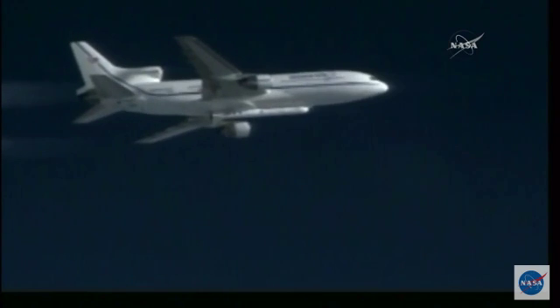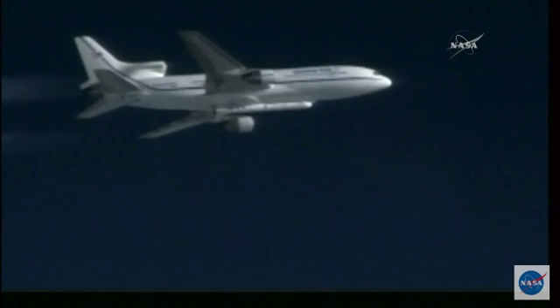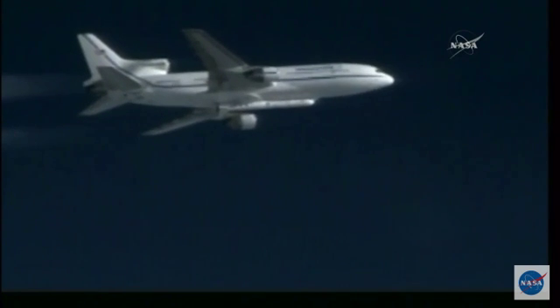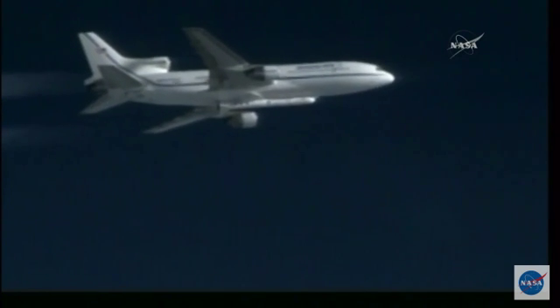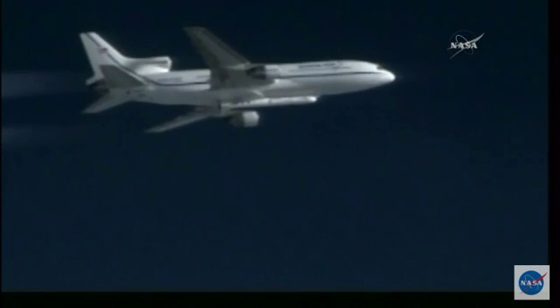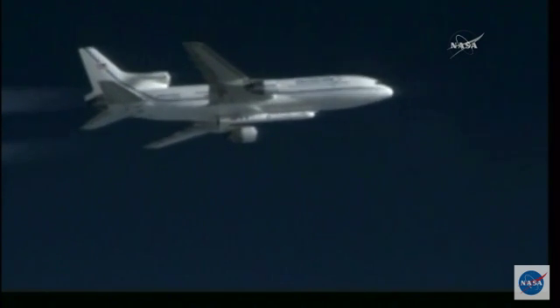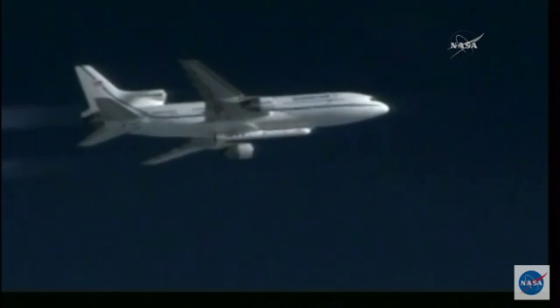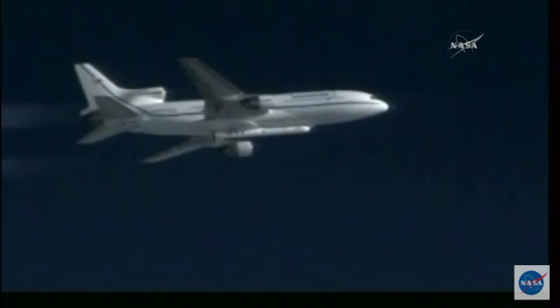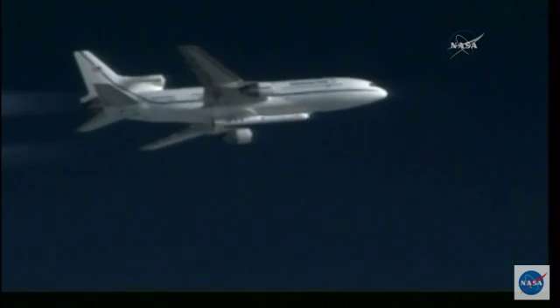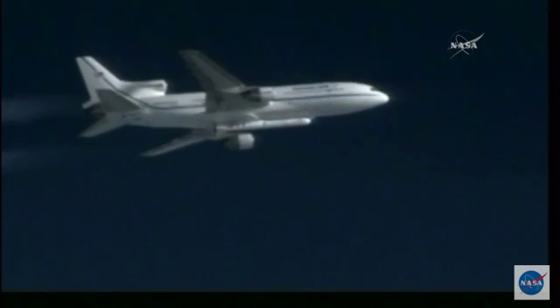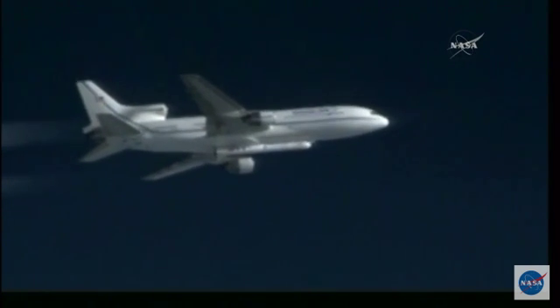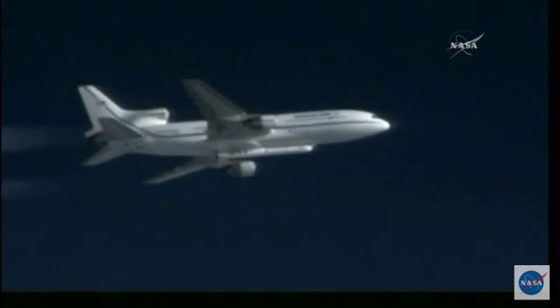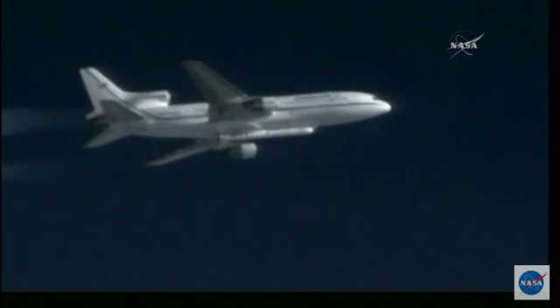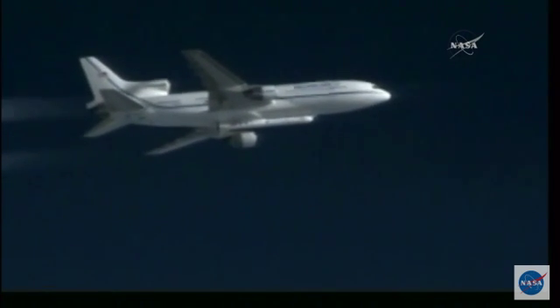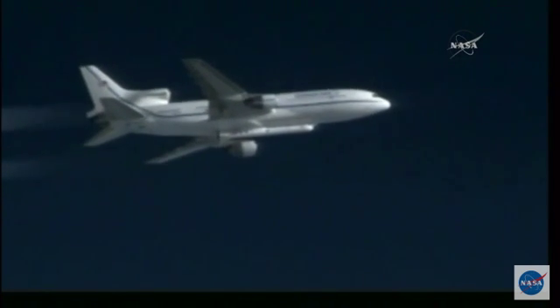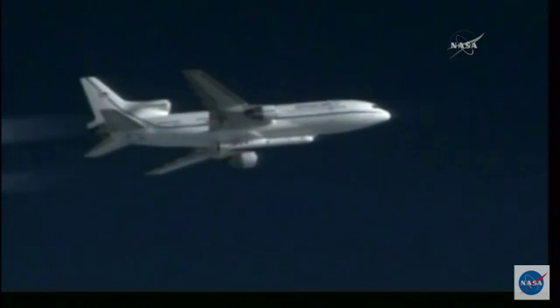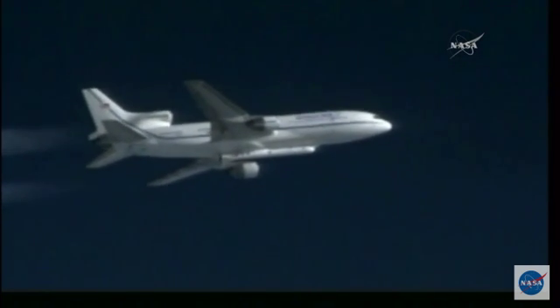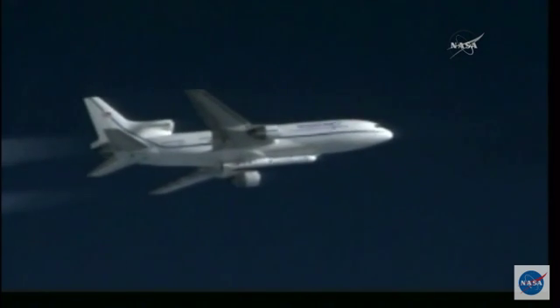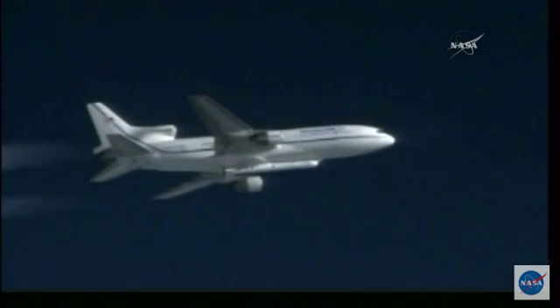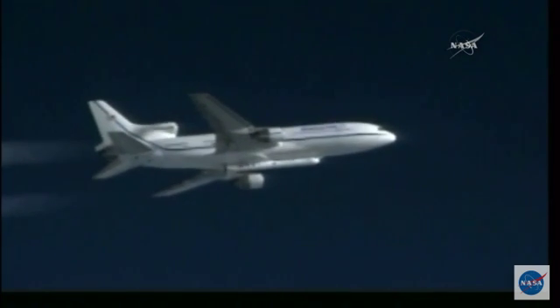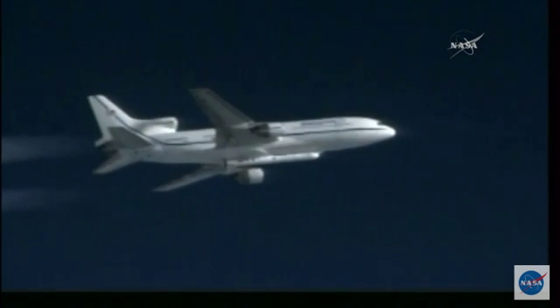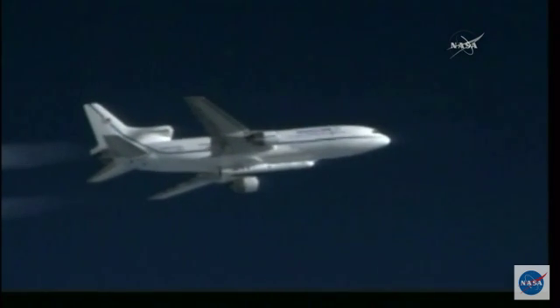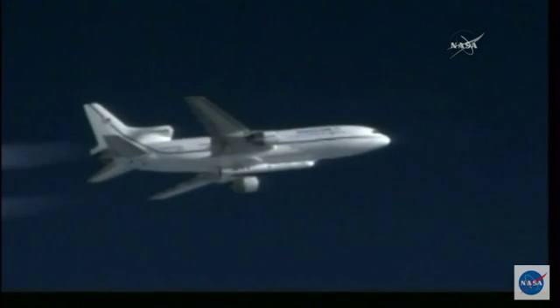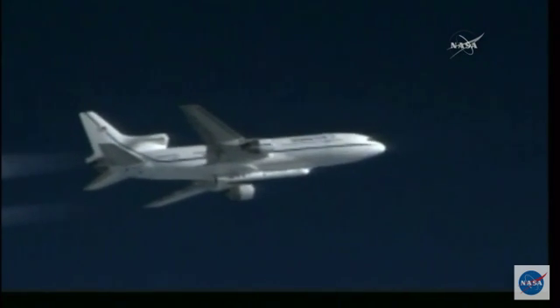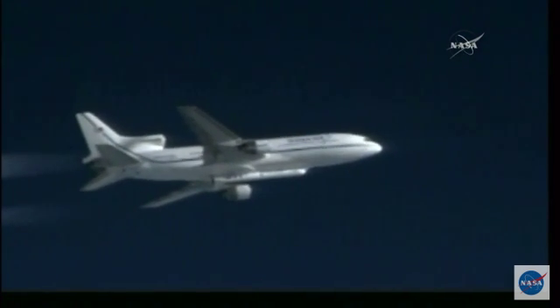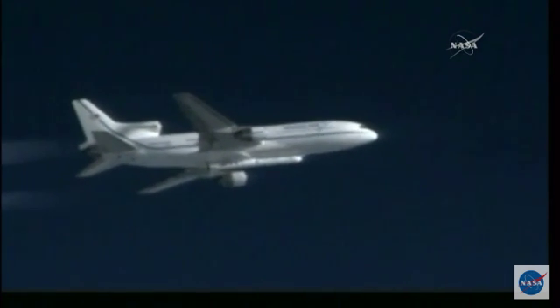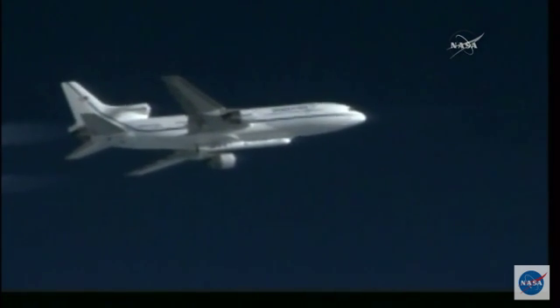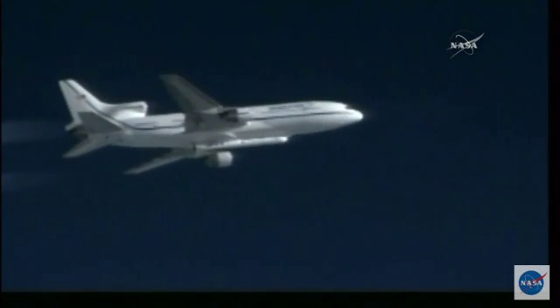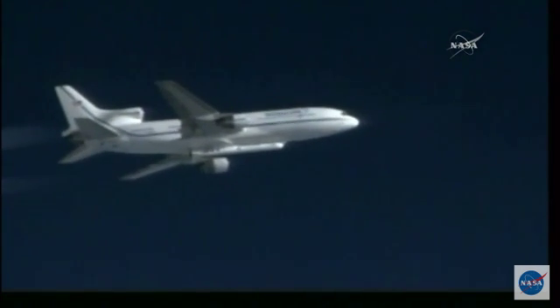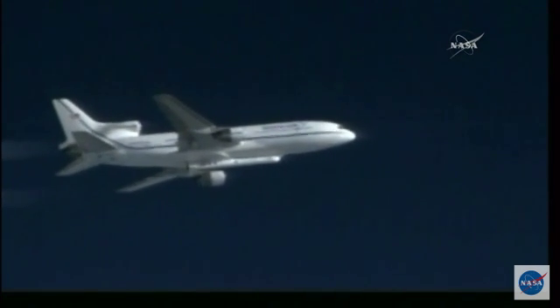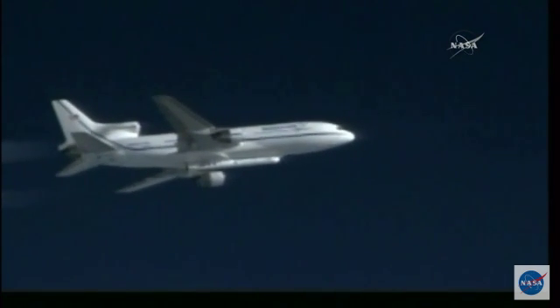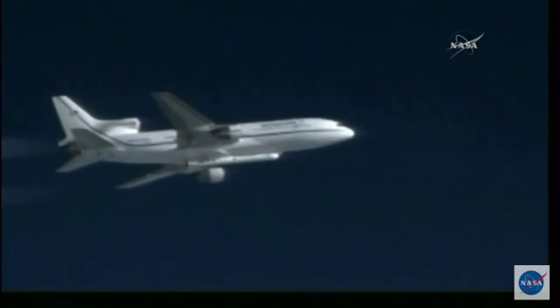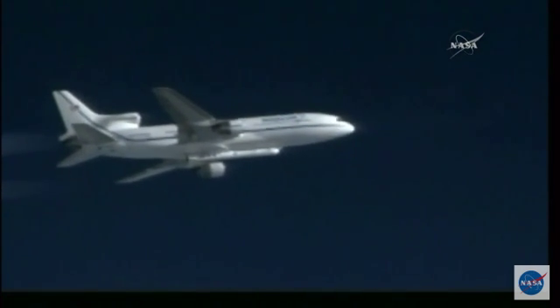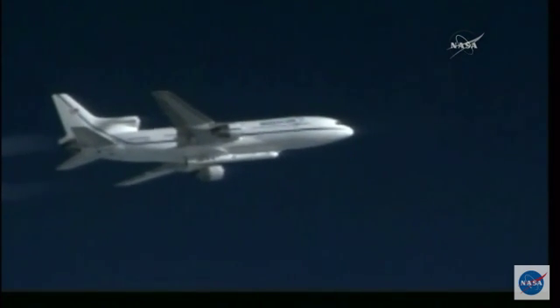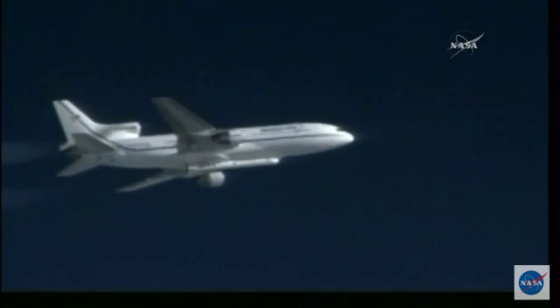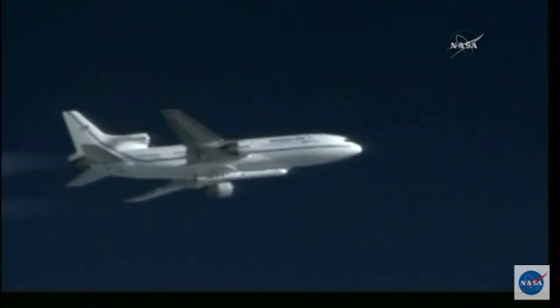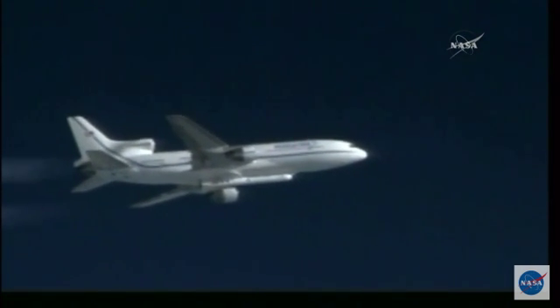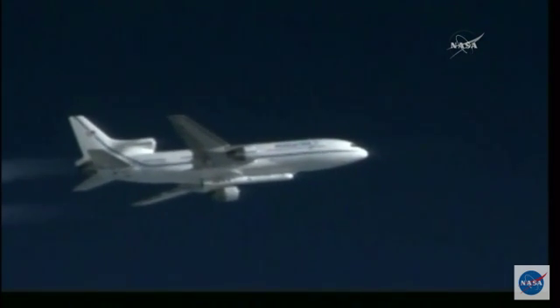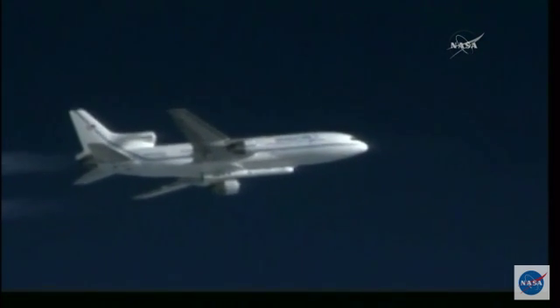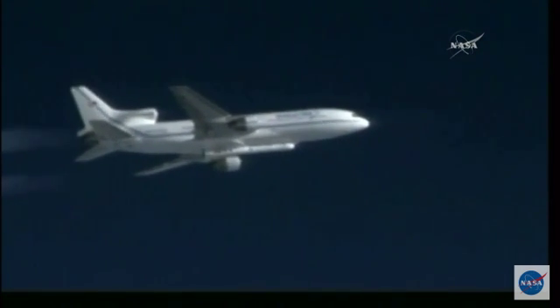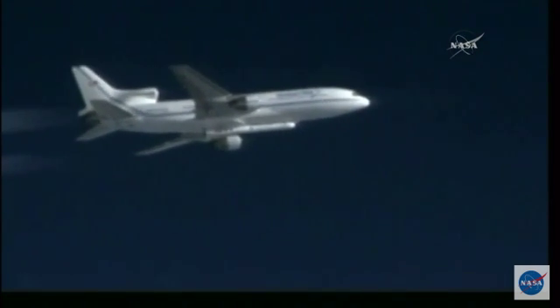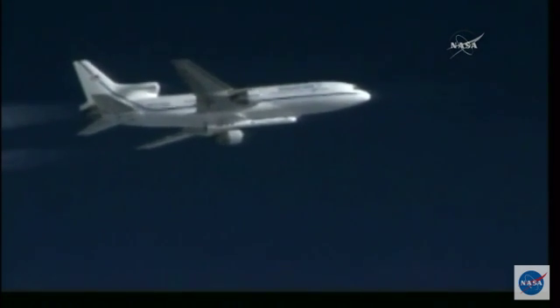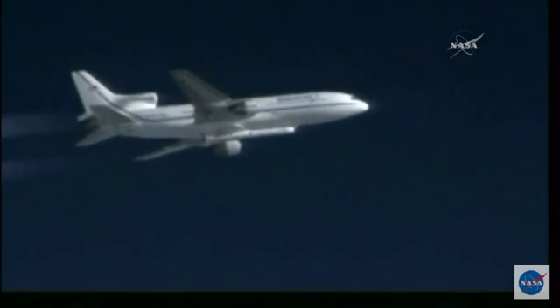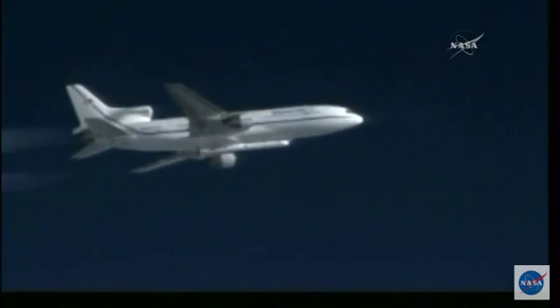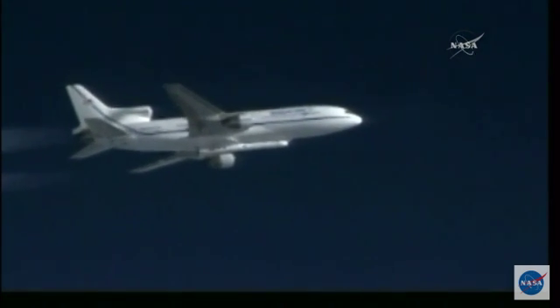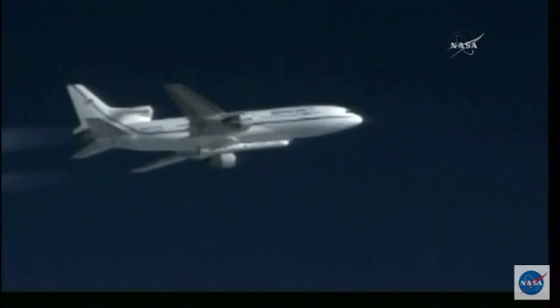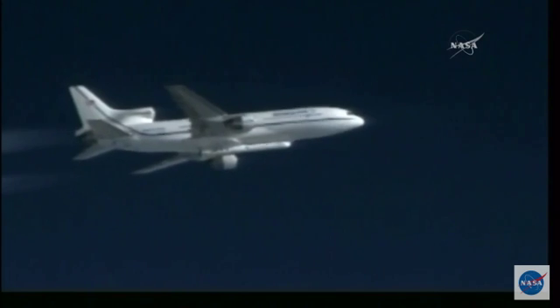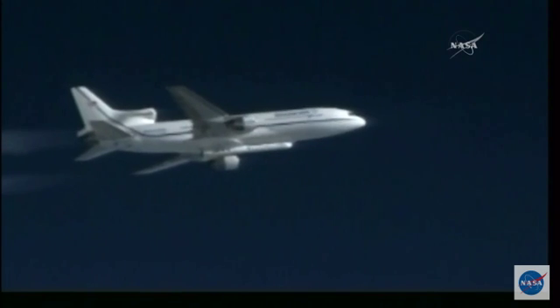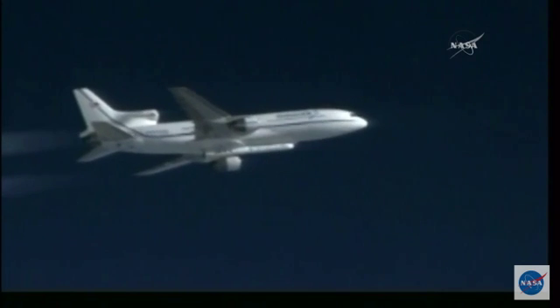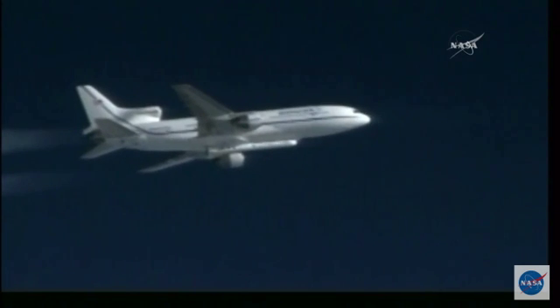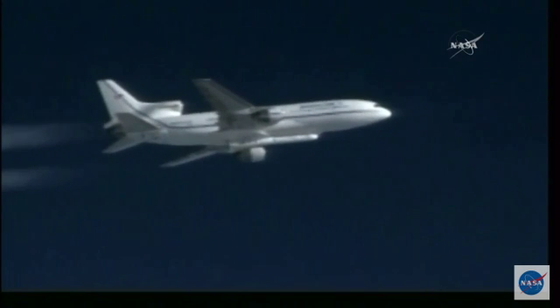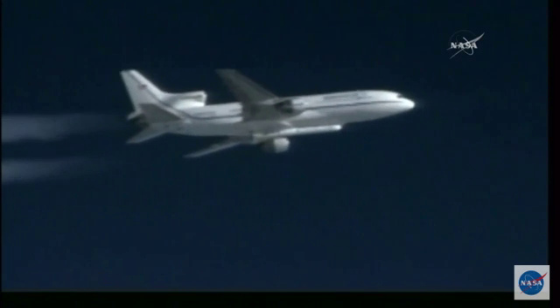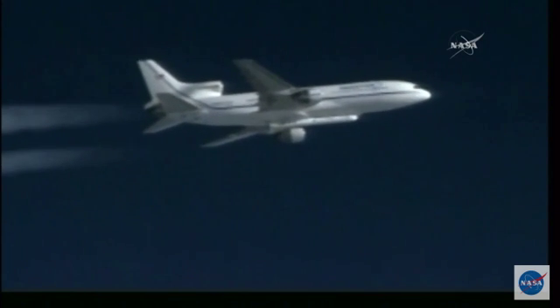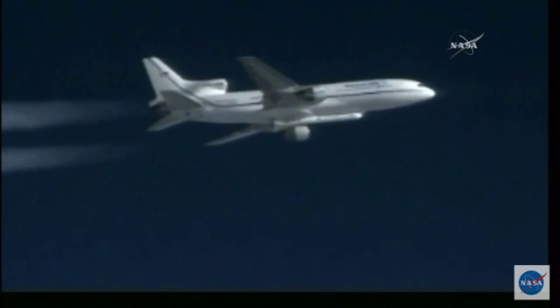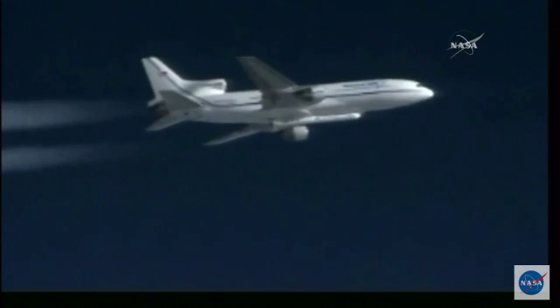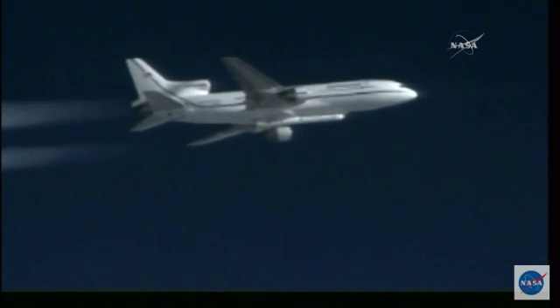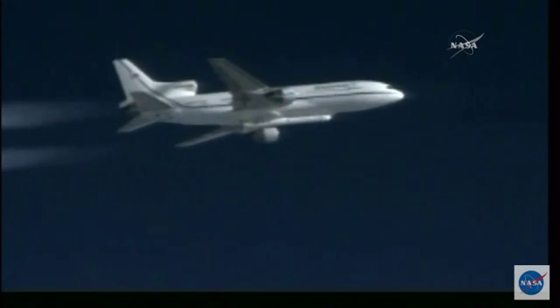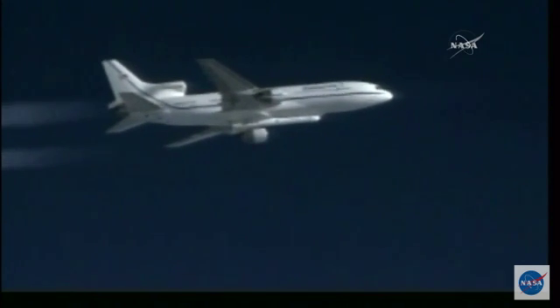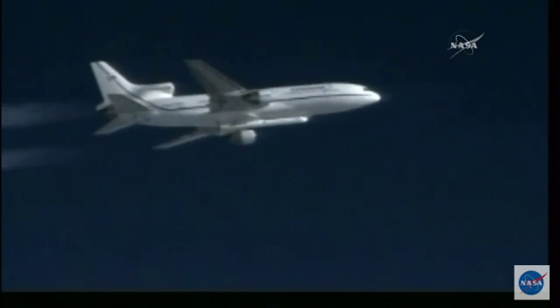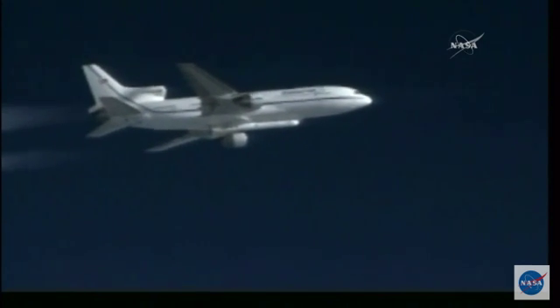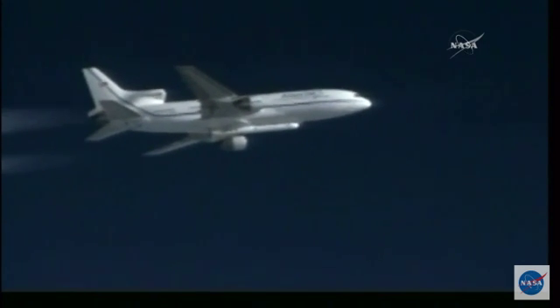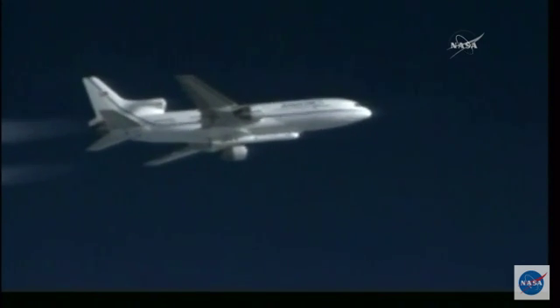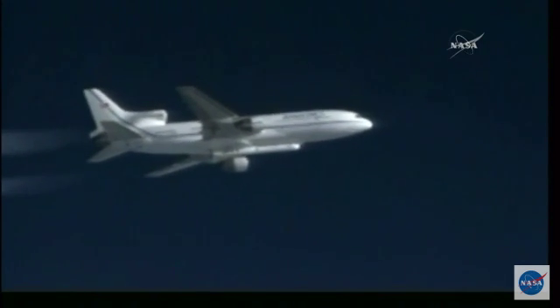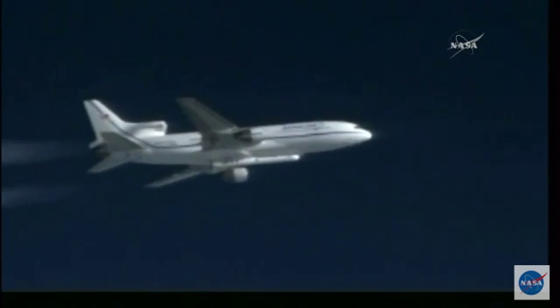L-C, Peg — Pegasus go for launch. PLT, L-C is go for launch. PLT confirm. L-C, PLT — PLT confirms go for launch.